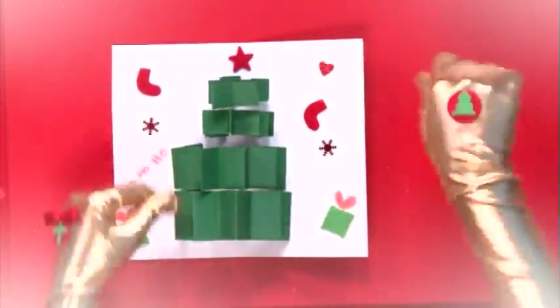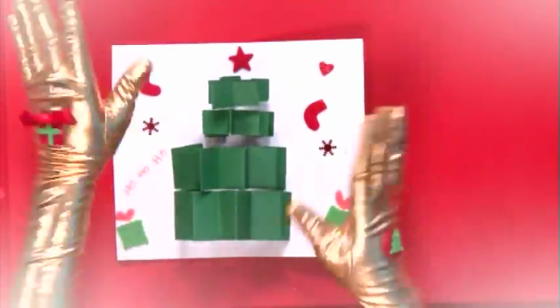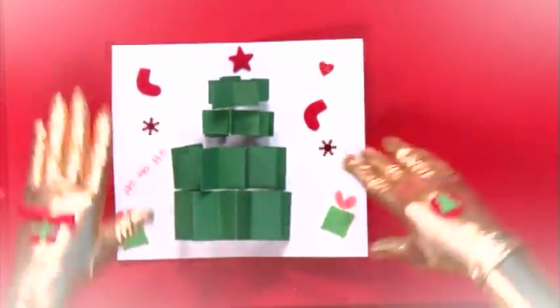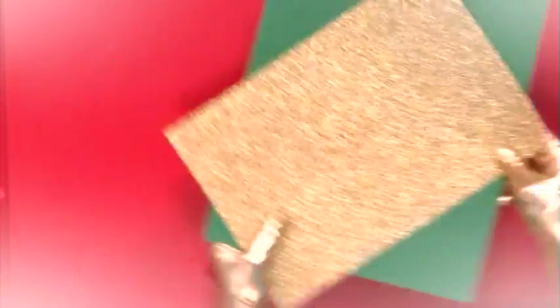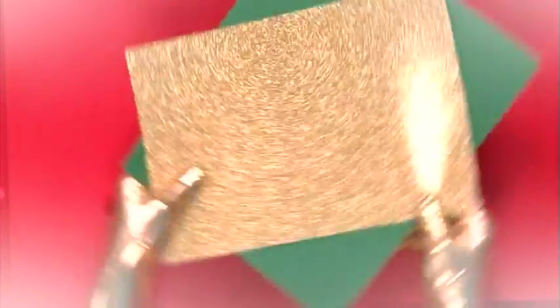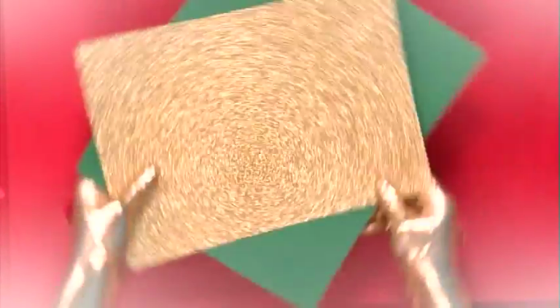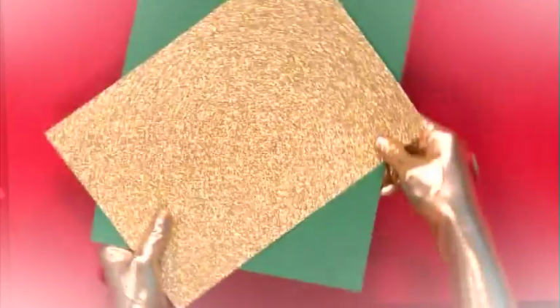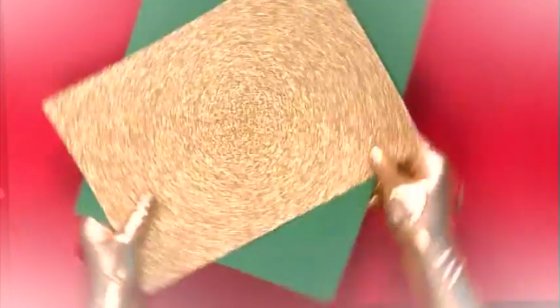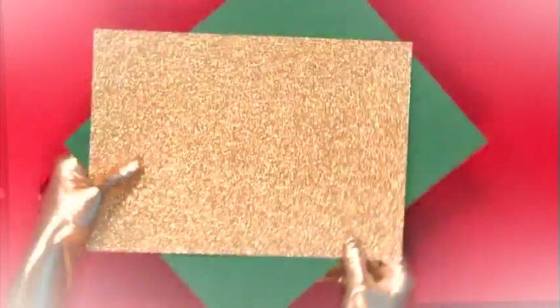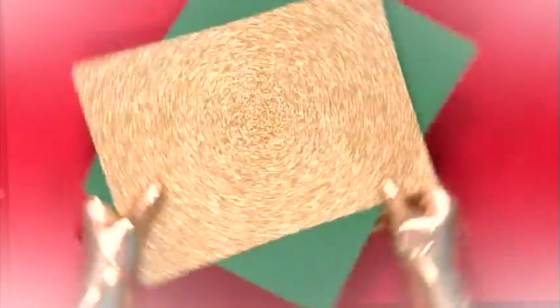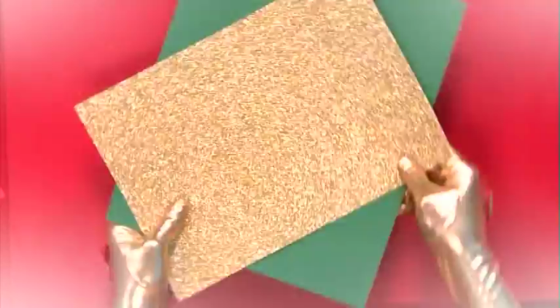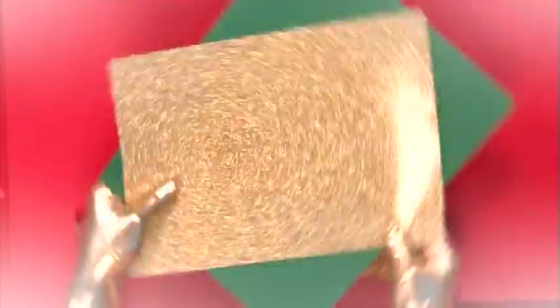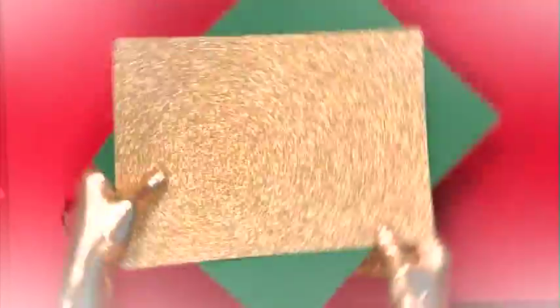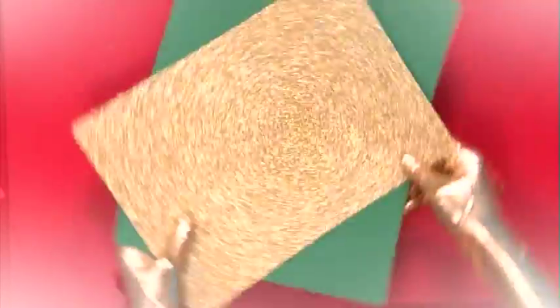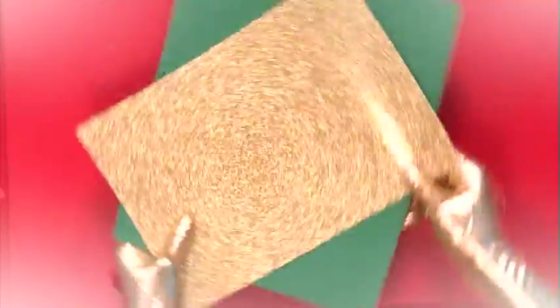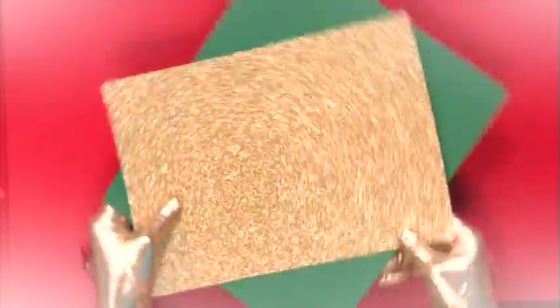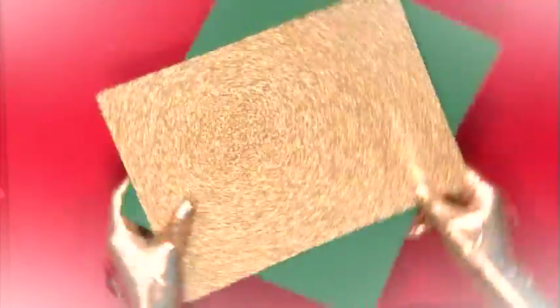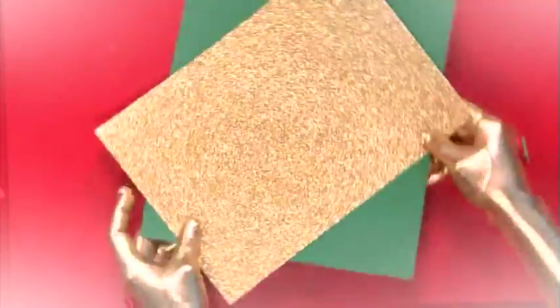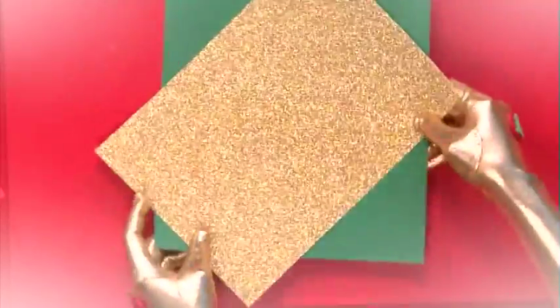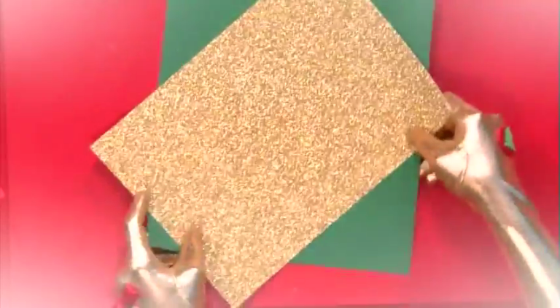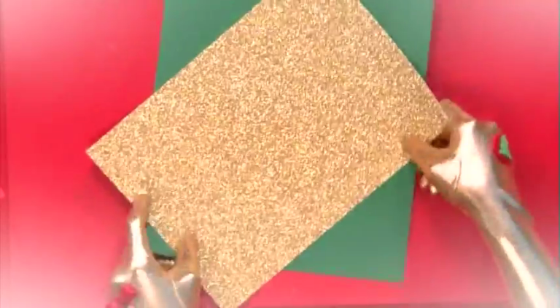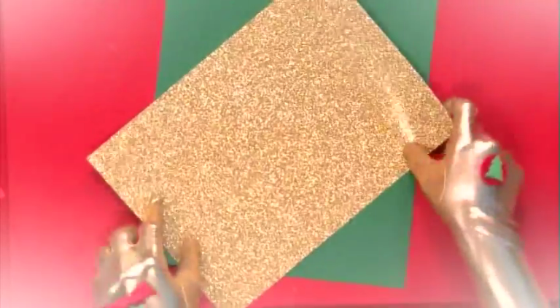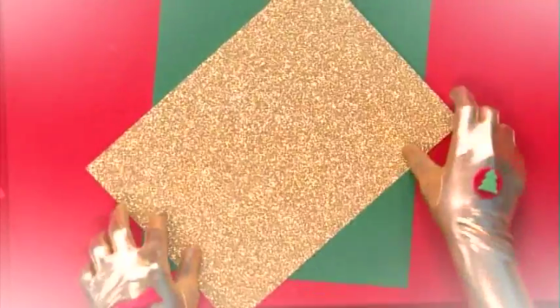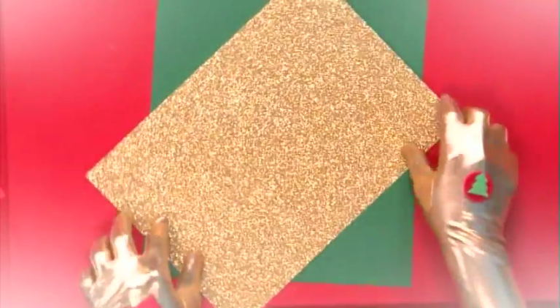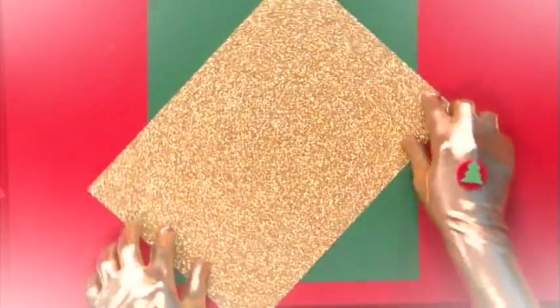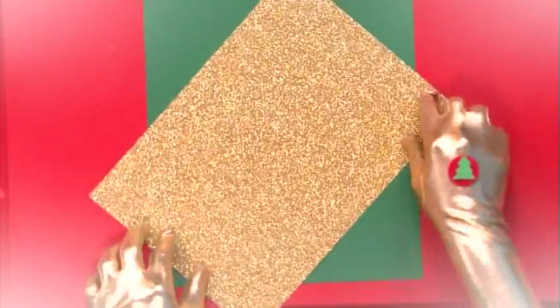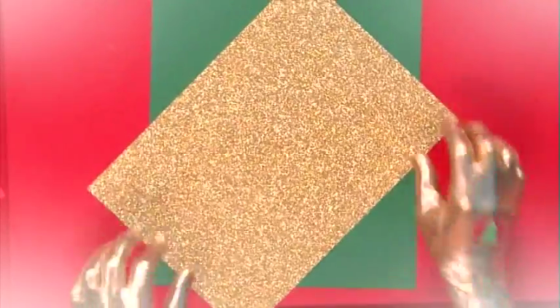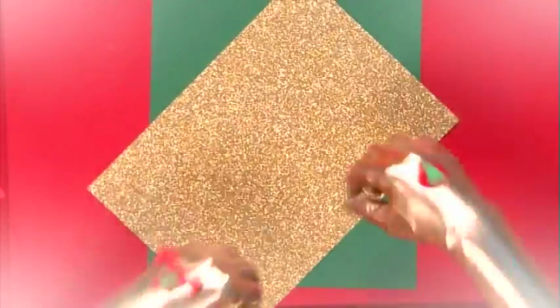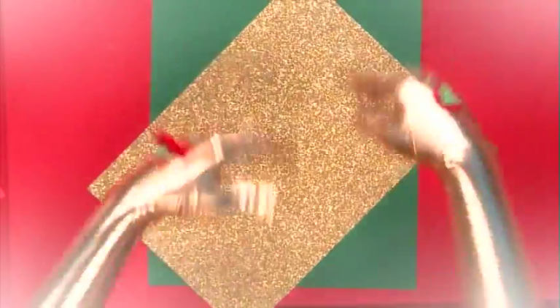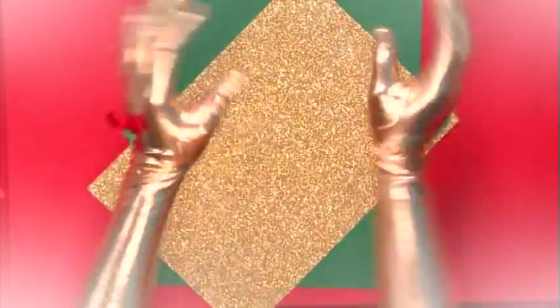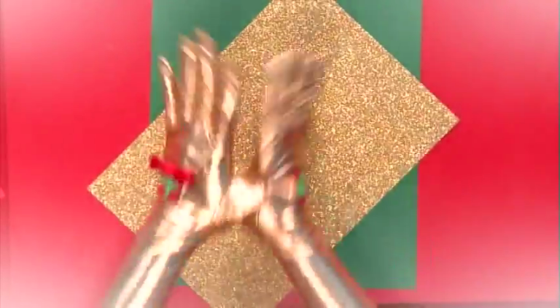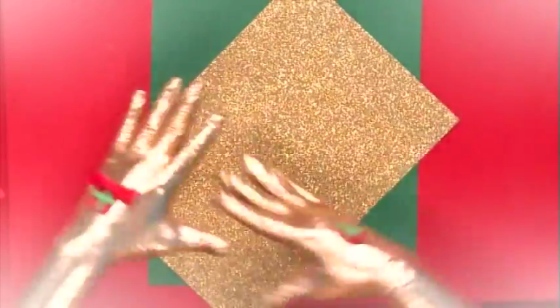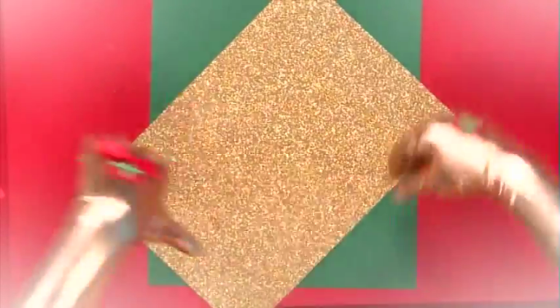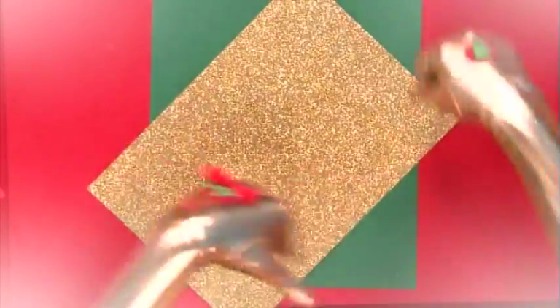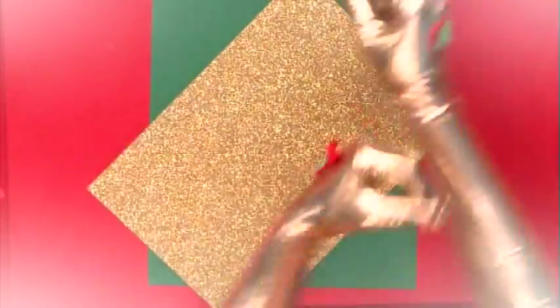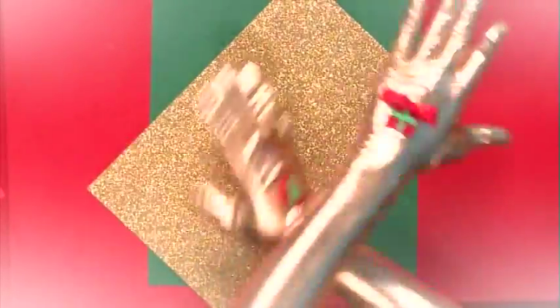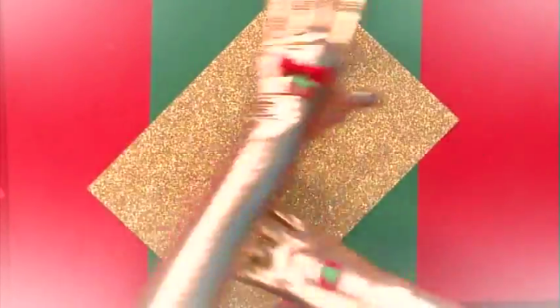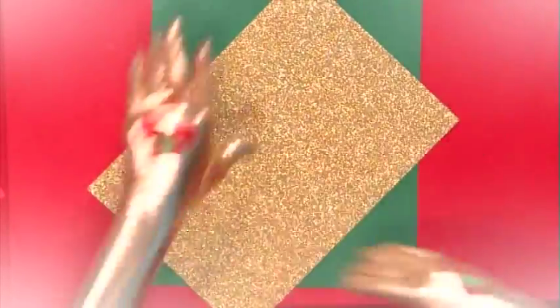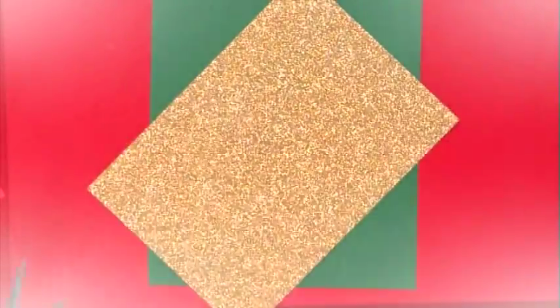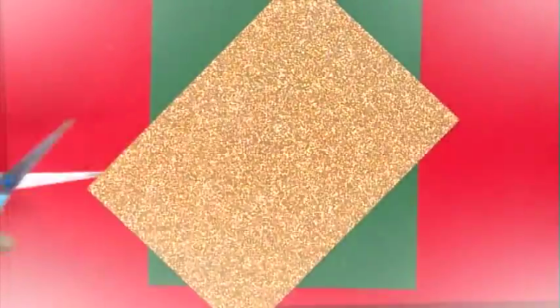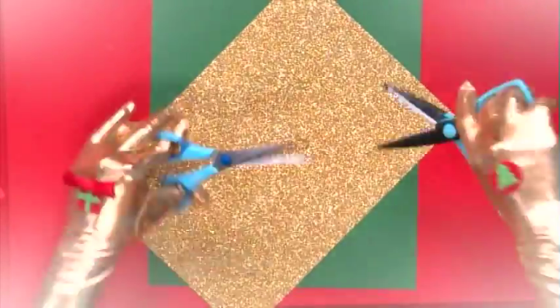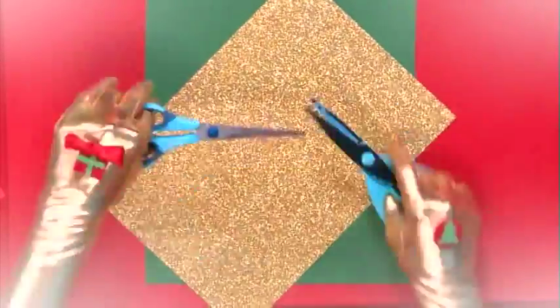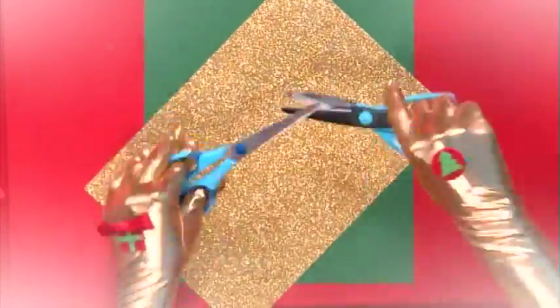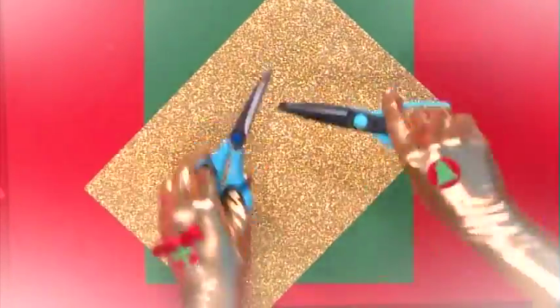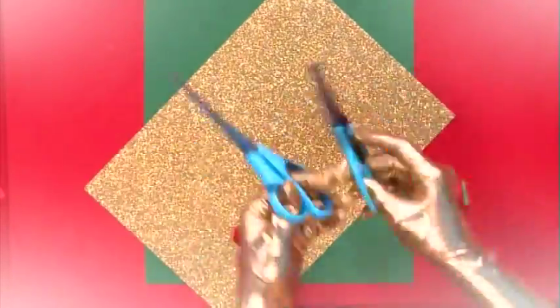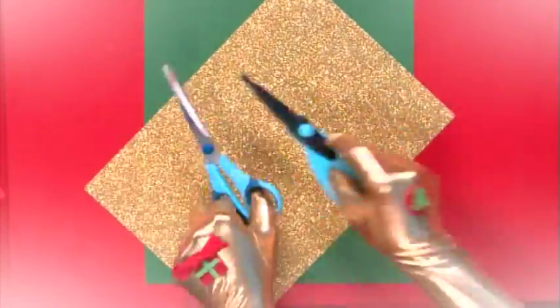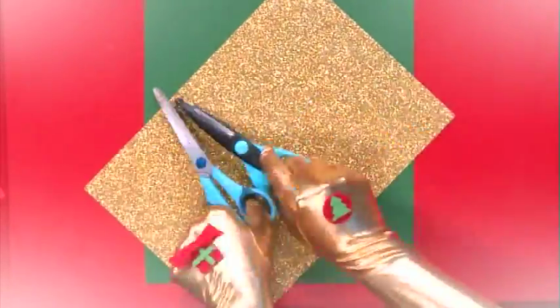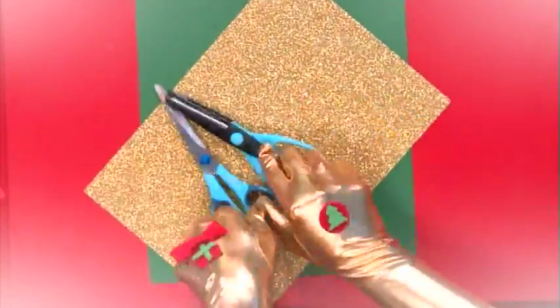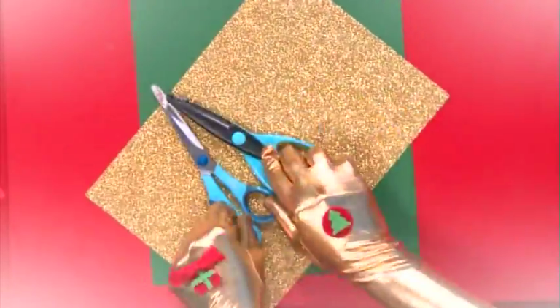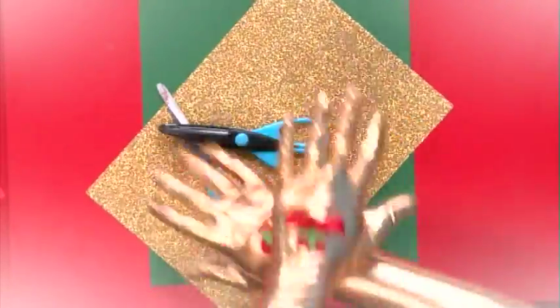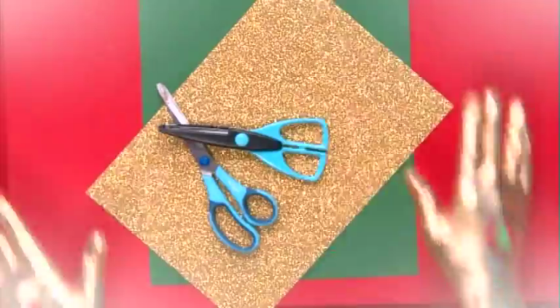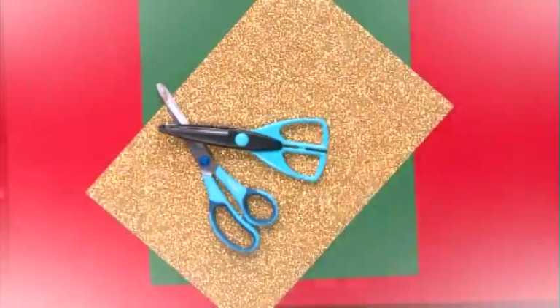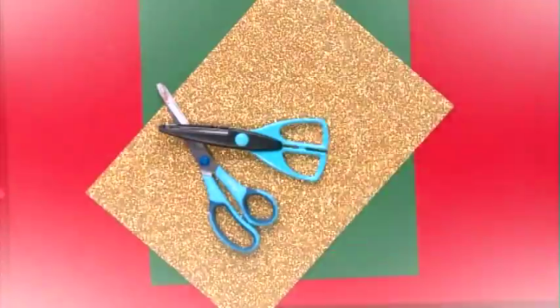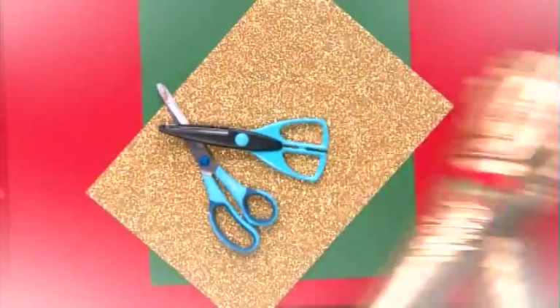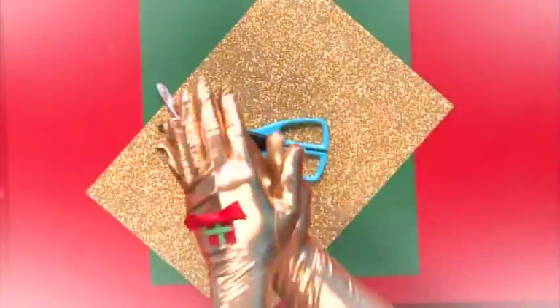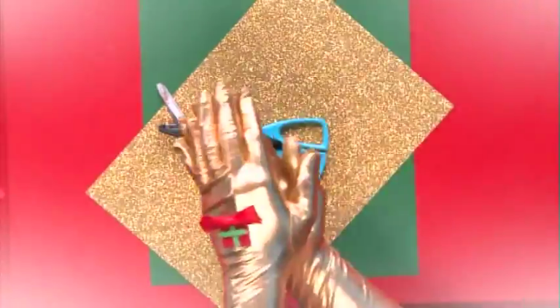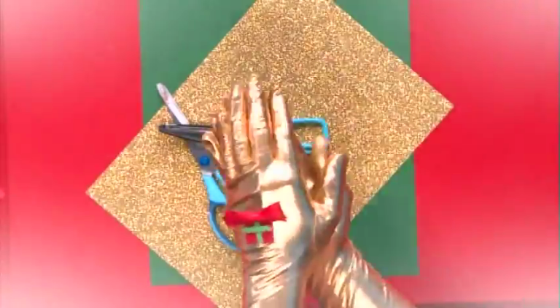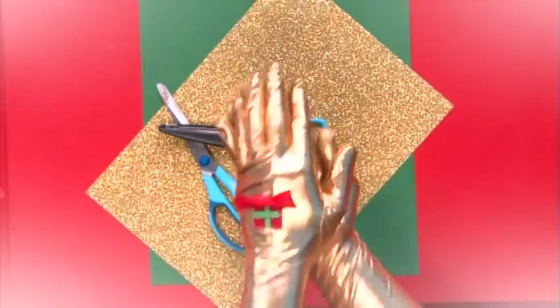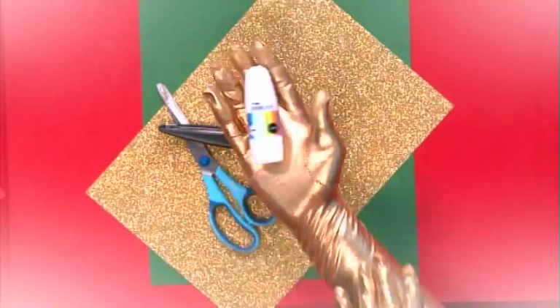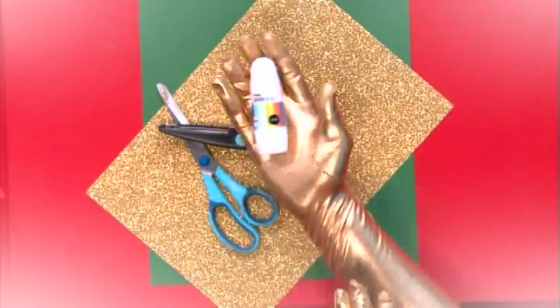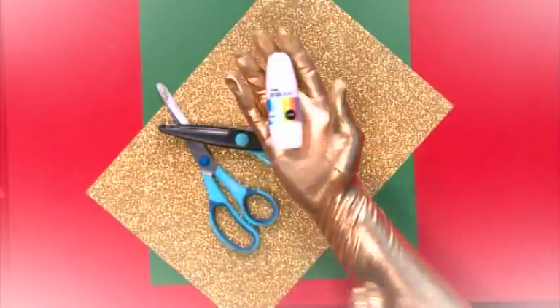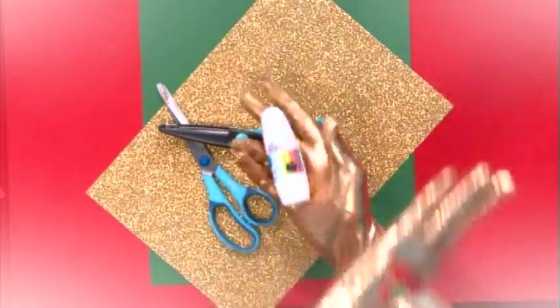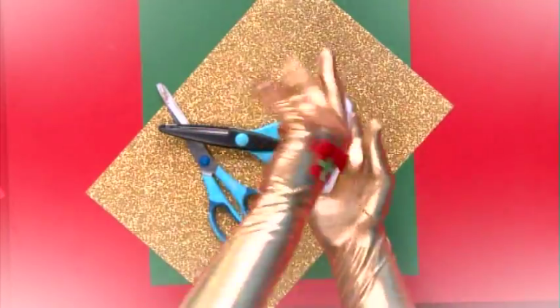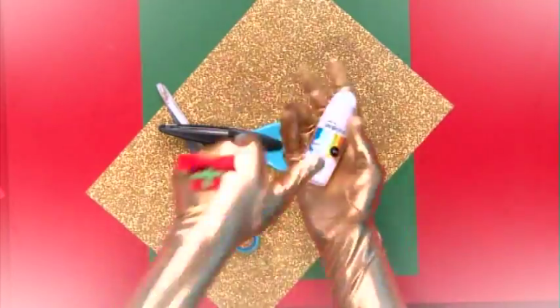To make this Christmas card you will need coloured card, scissors, glue and markers.